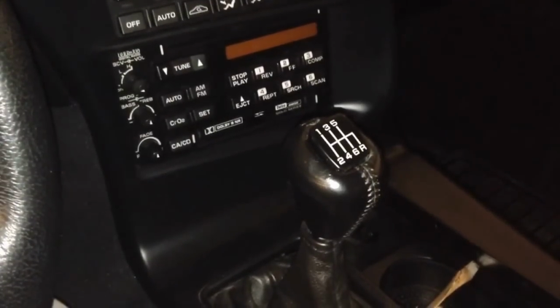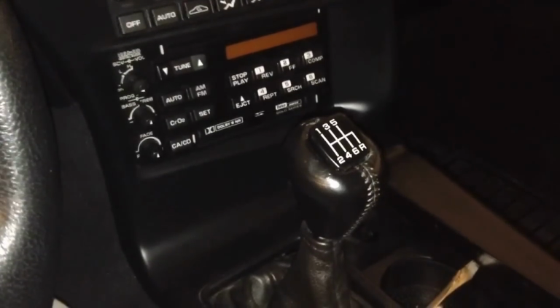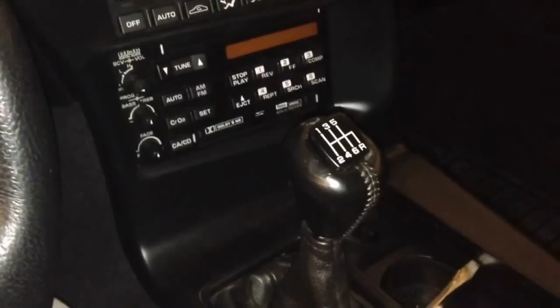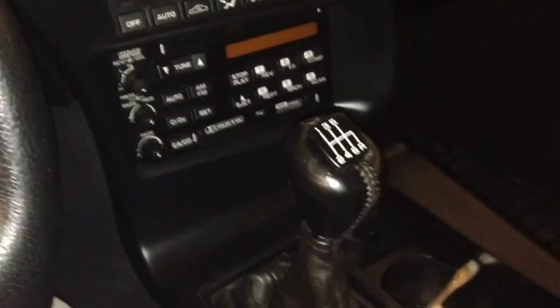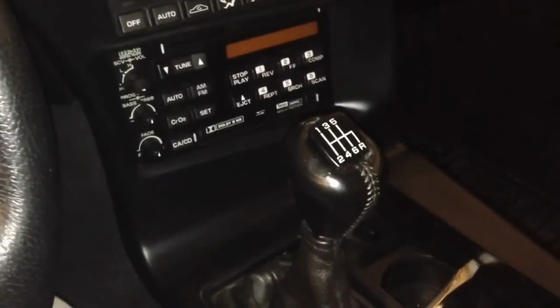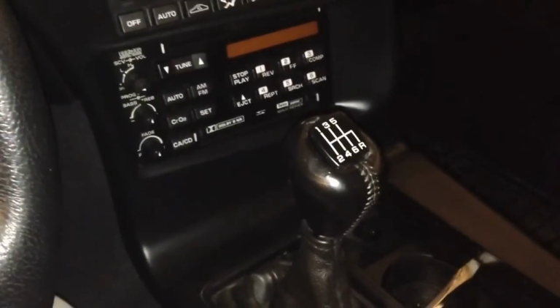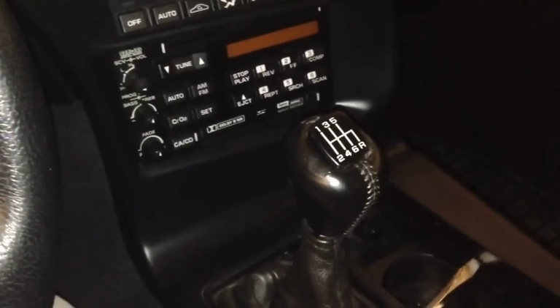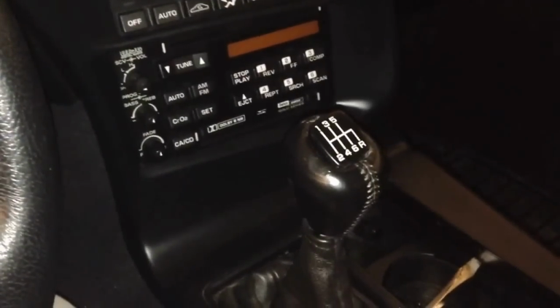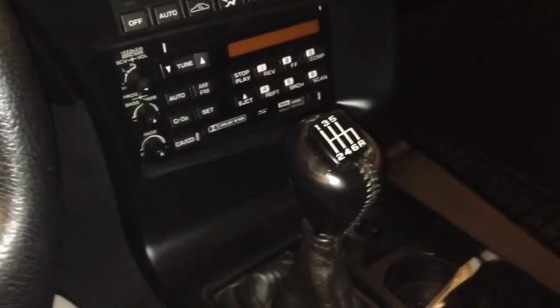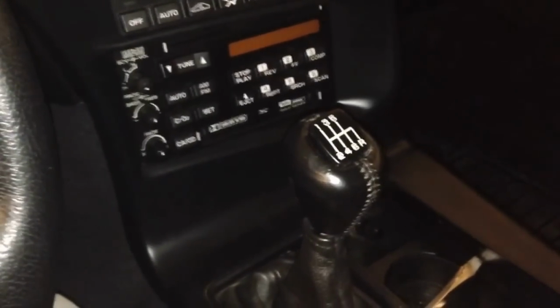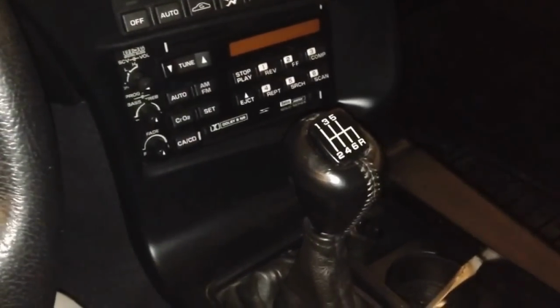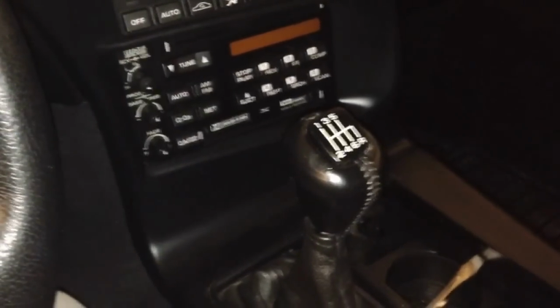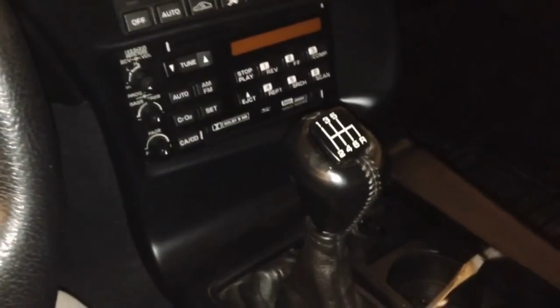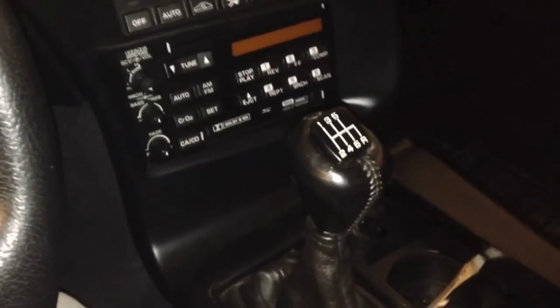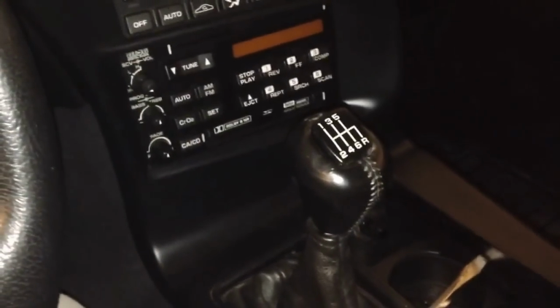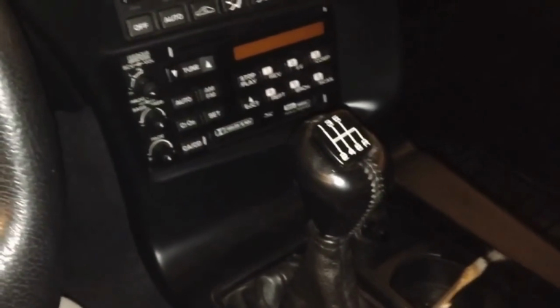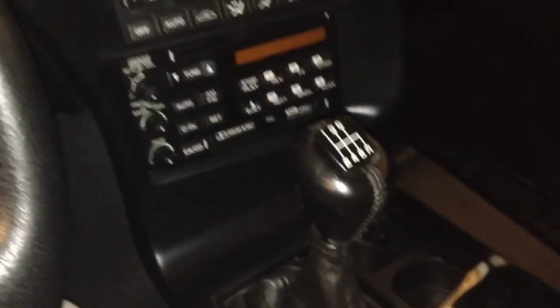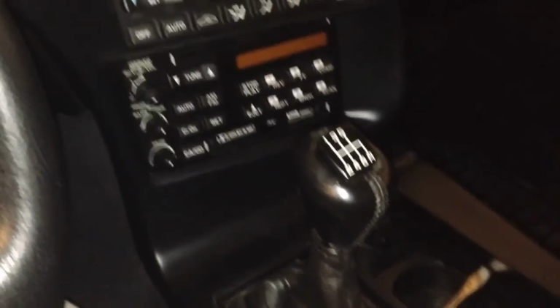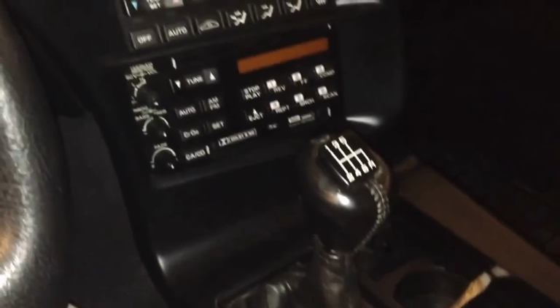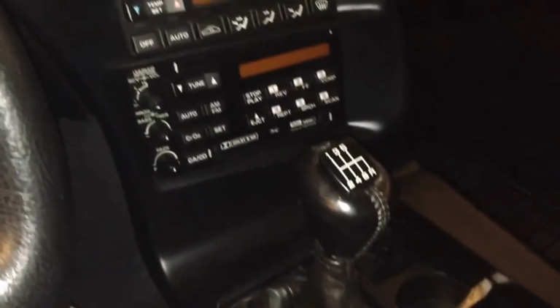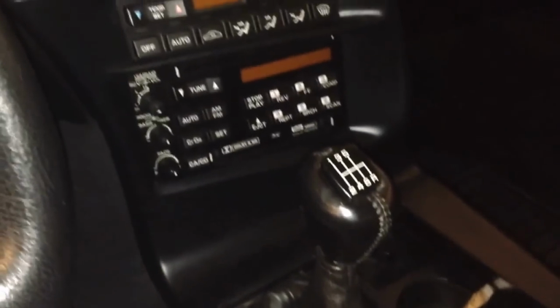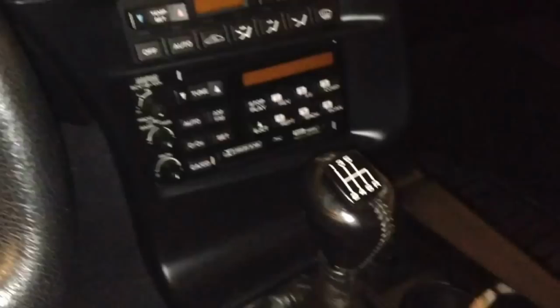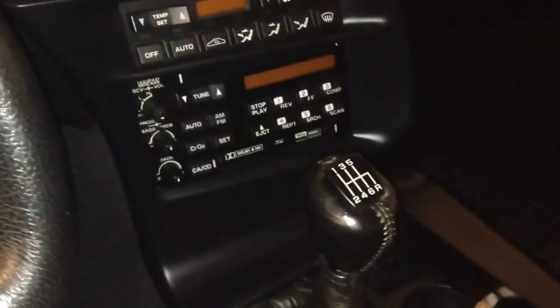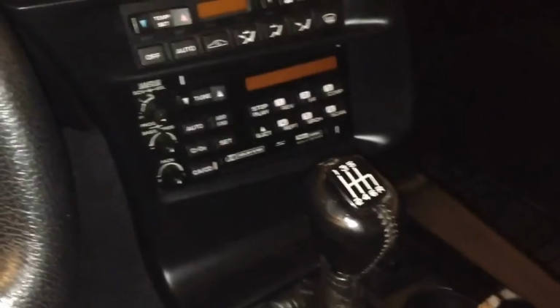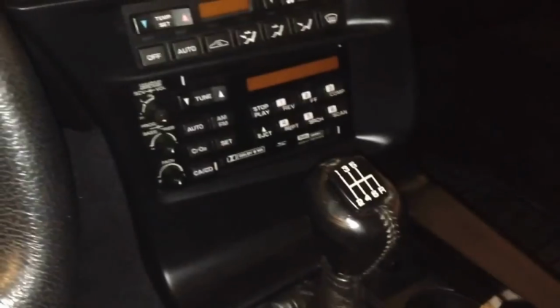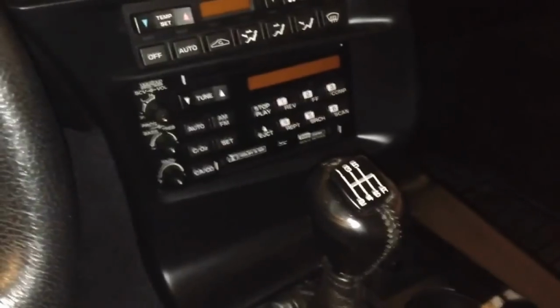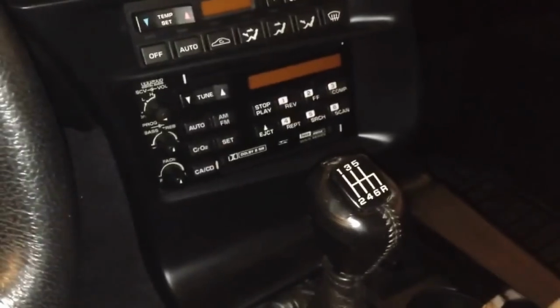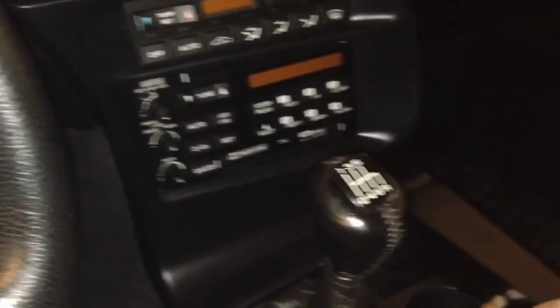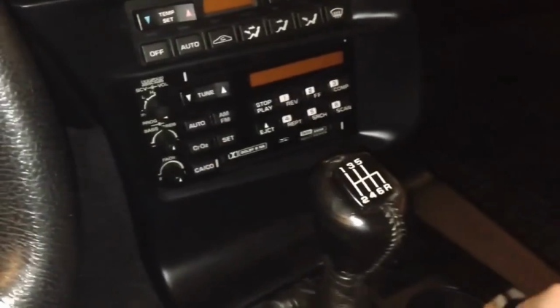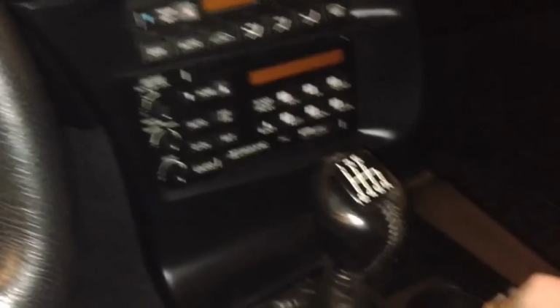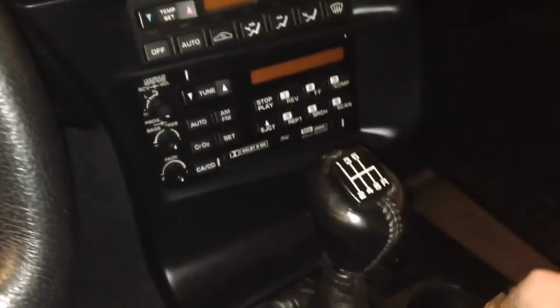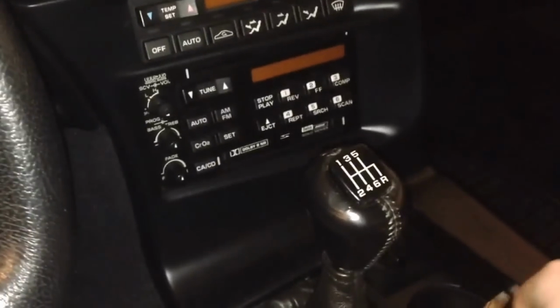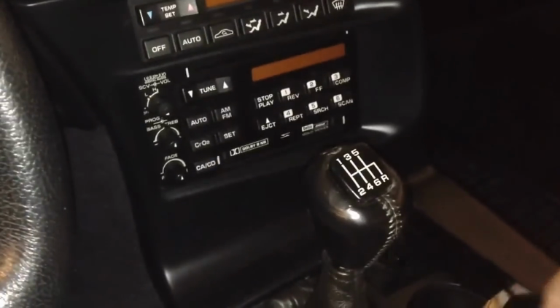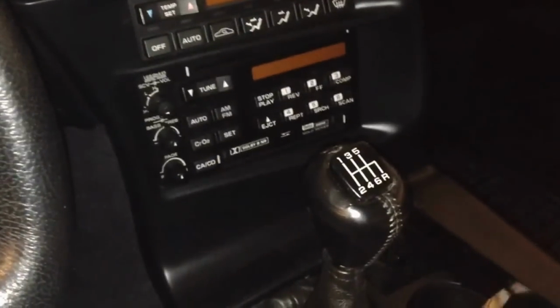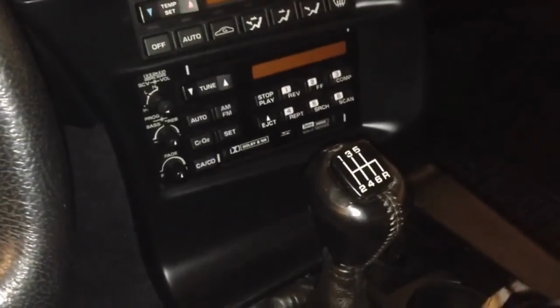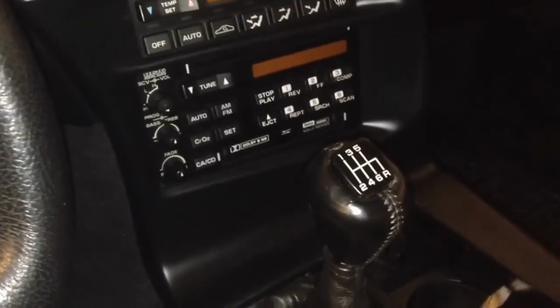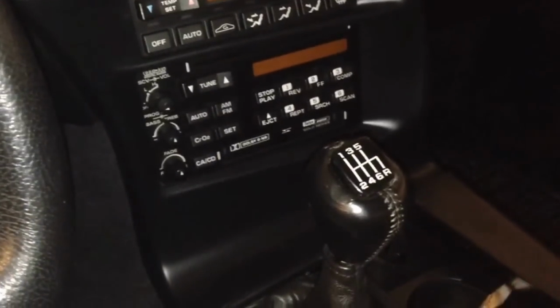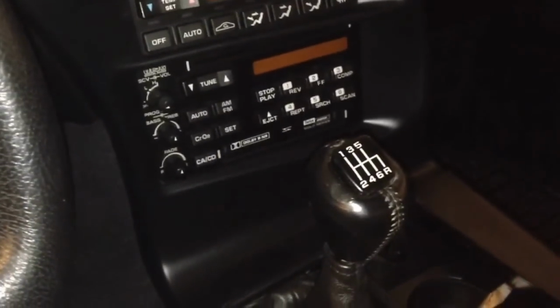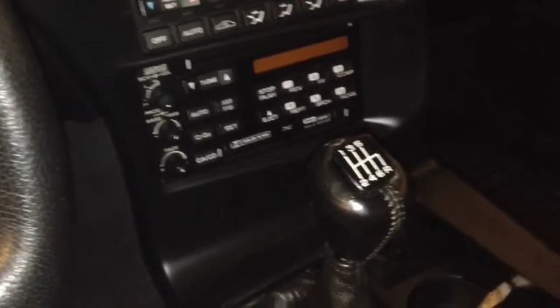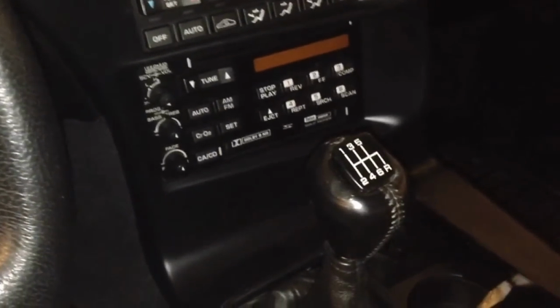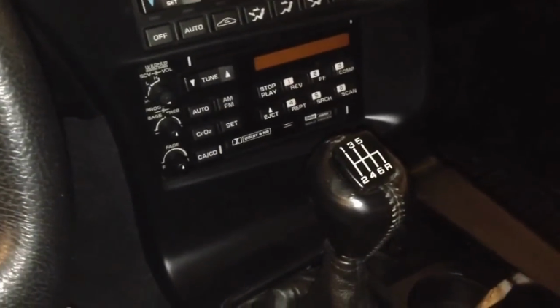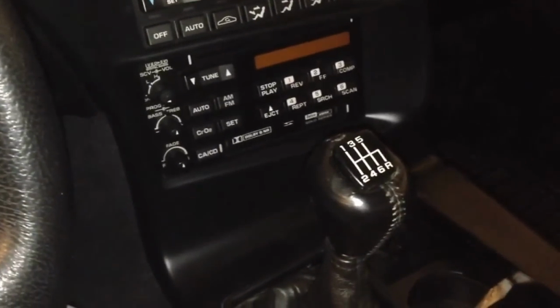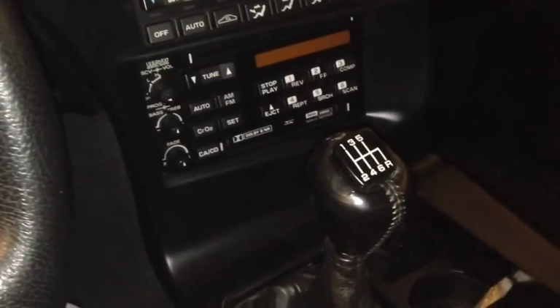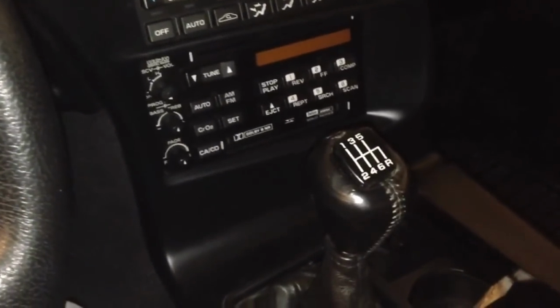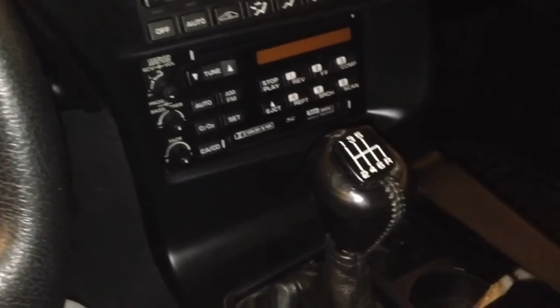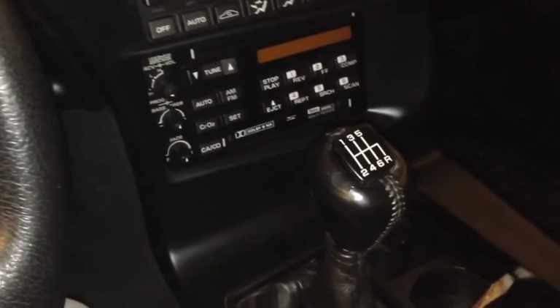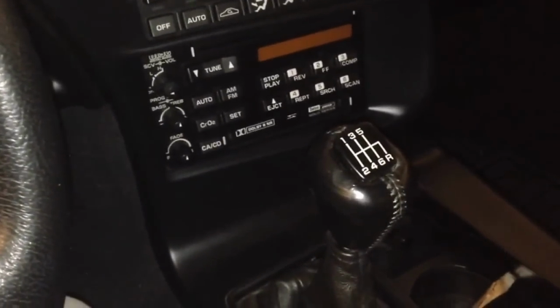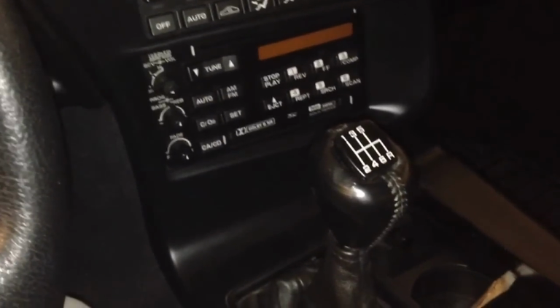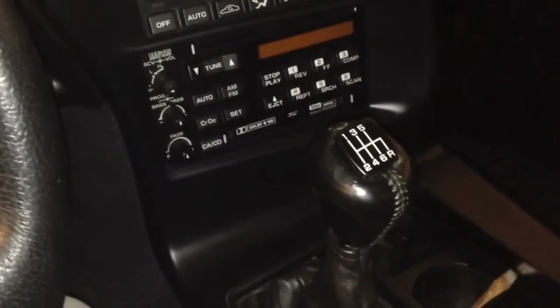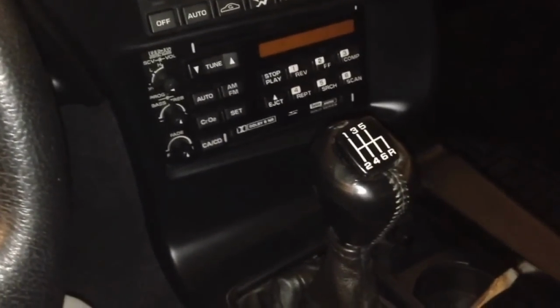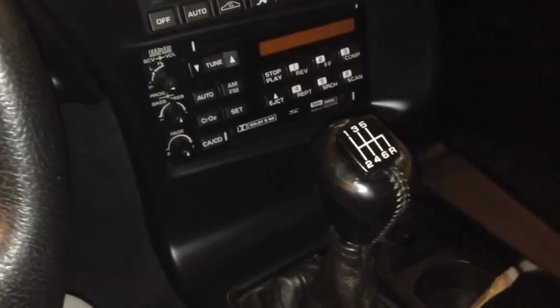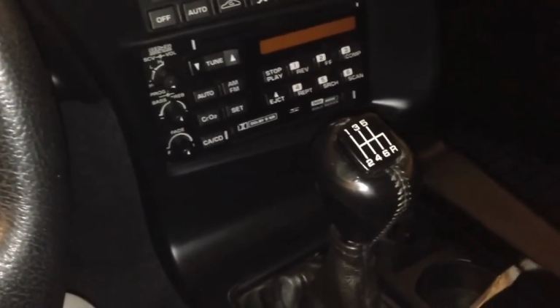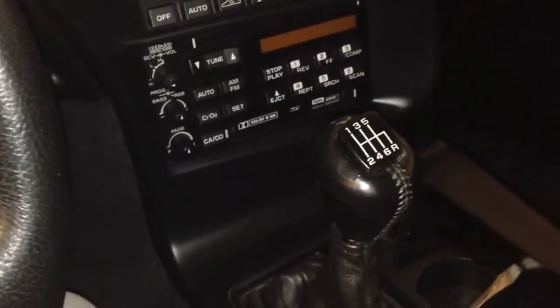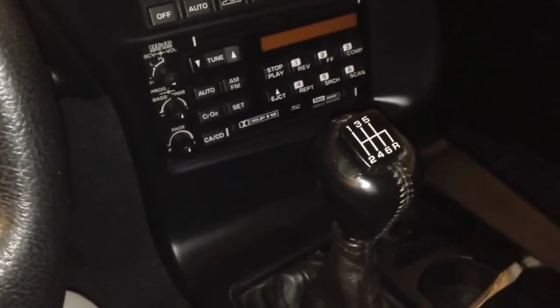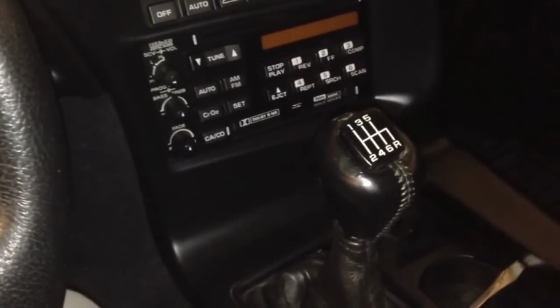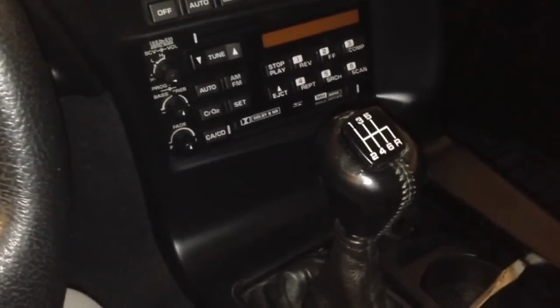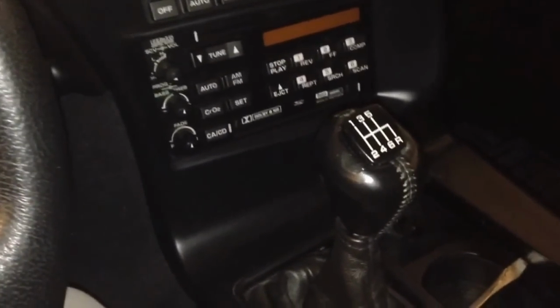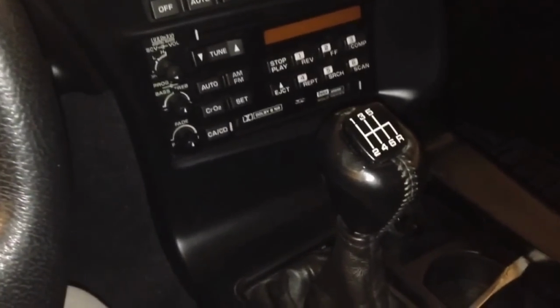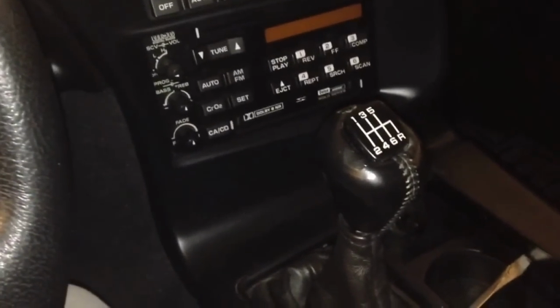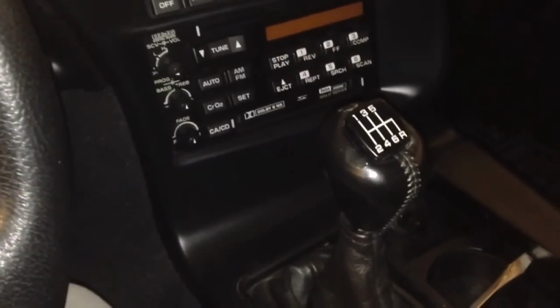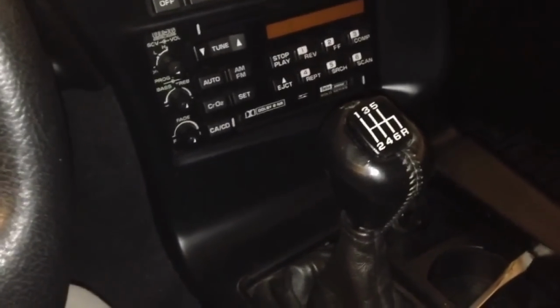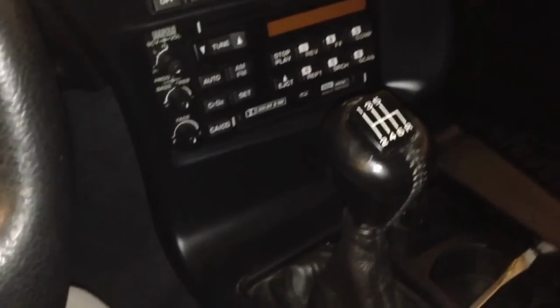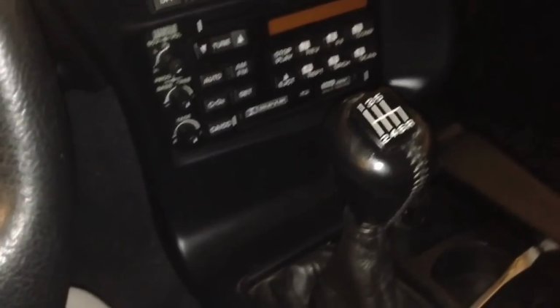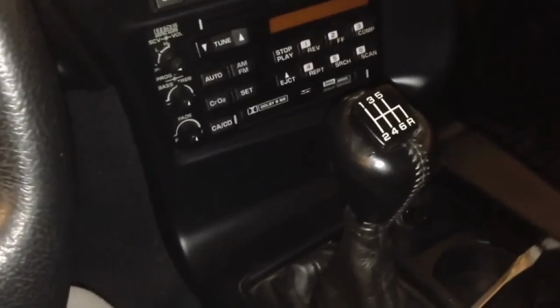Here we have a Corvette, and what we're going to do — it's a C4 model, it's got a six speed — we're going to show you how to take the shifter off.